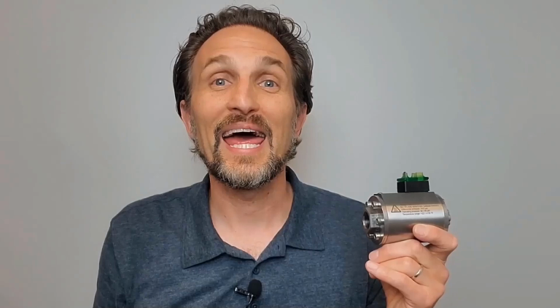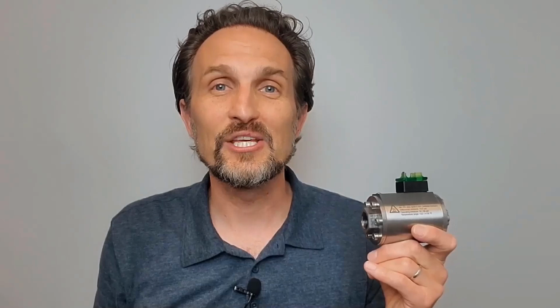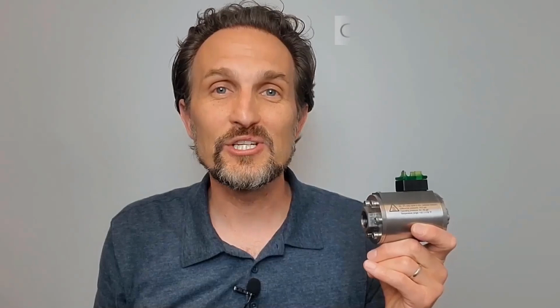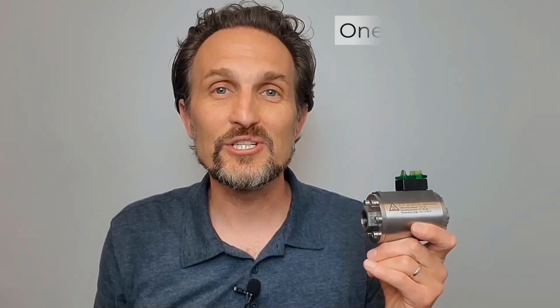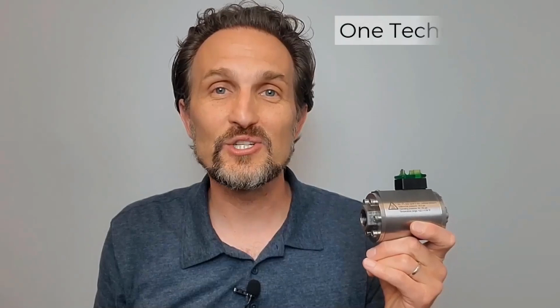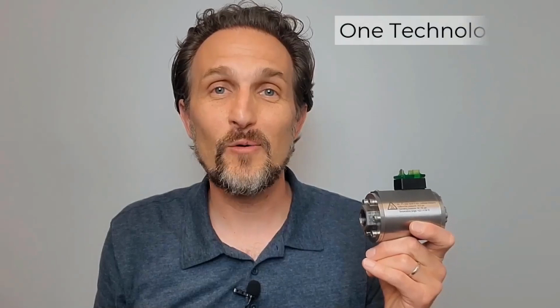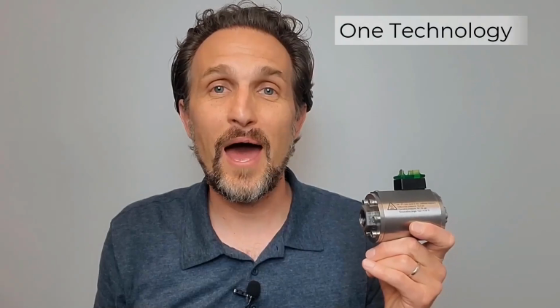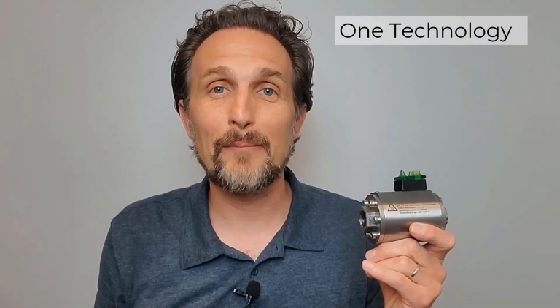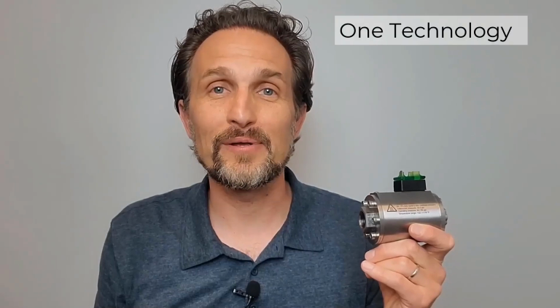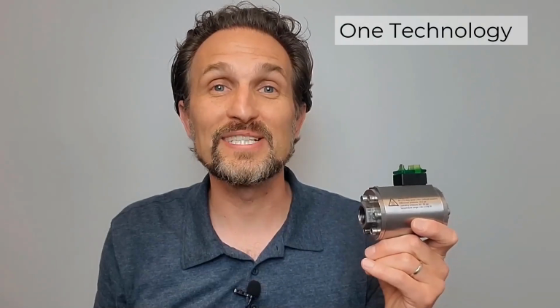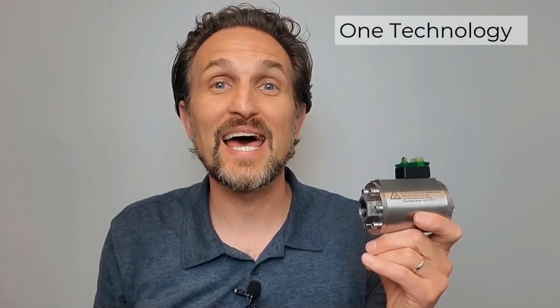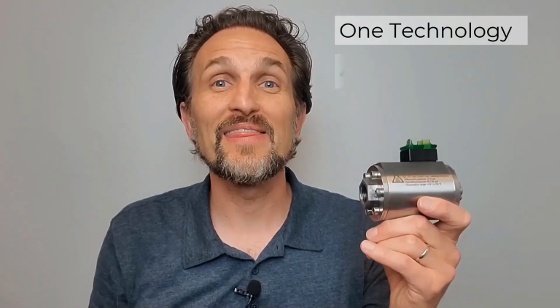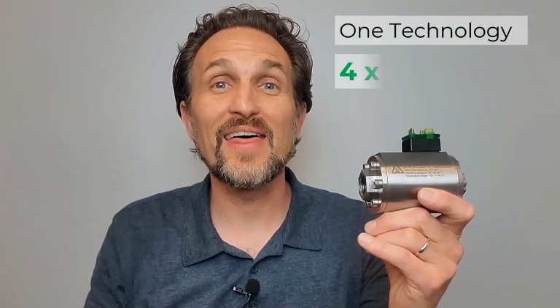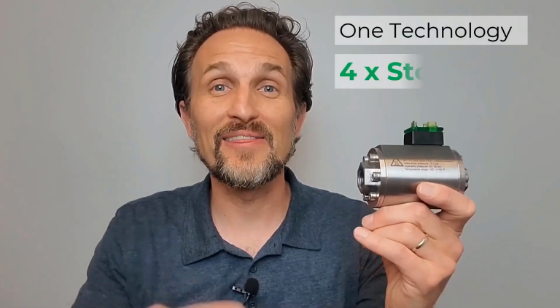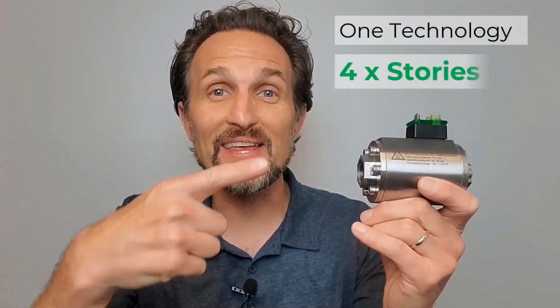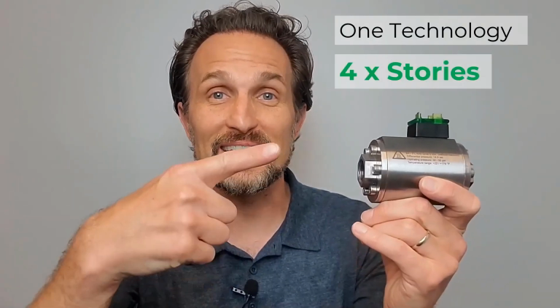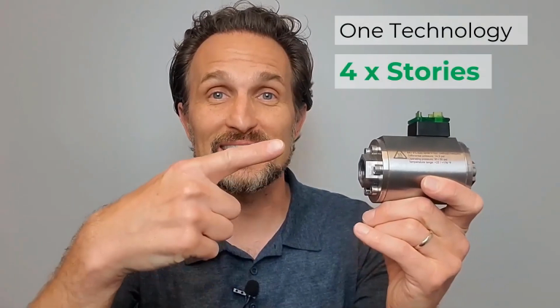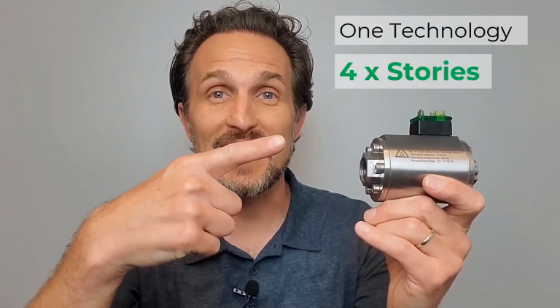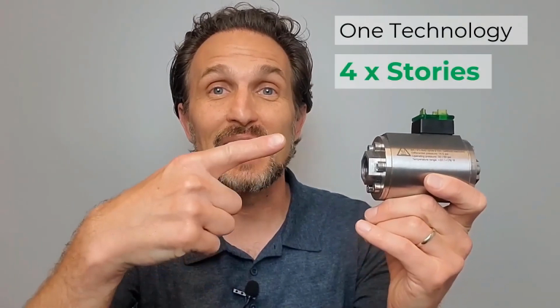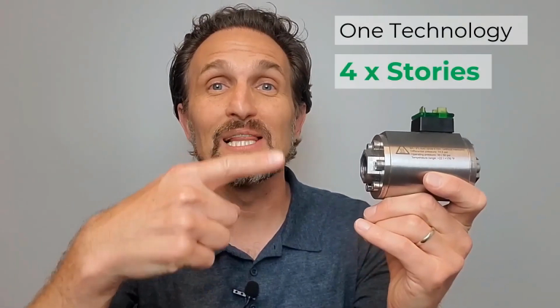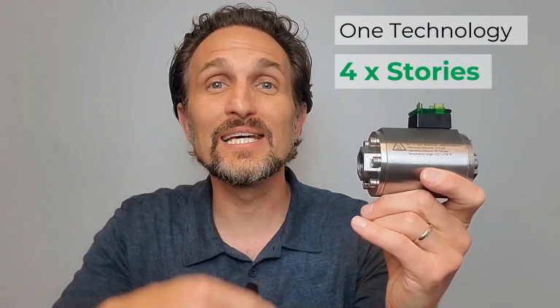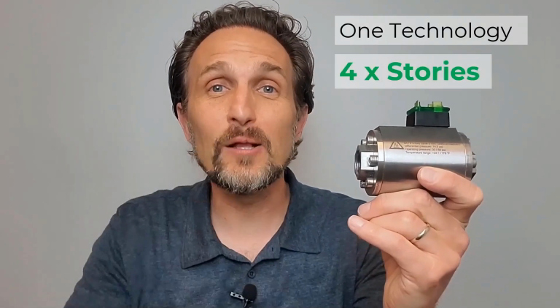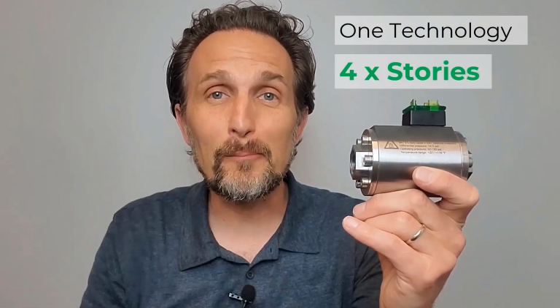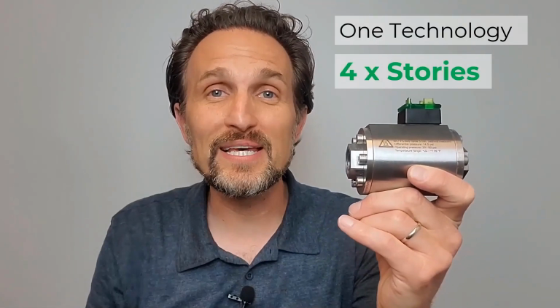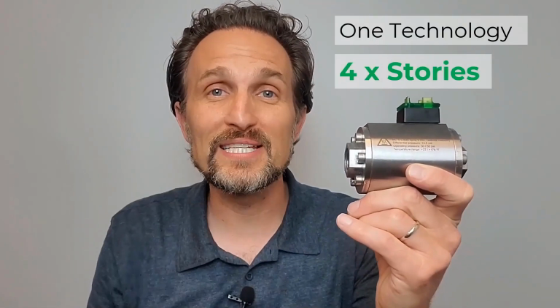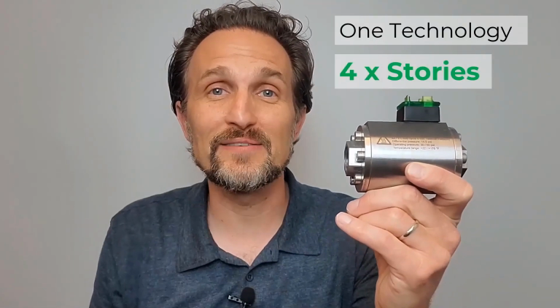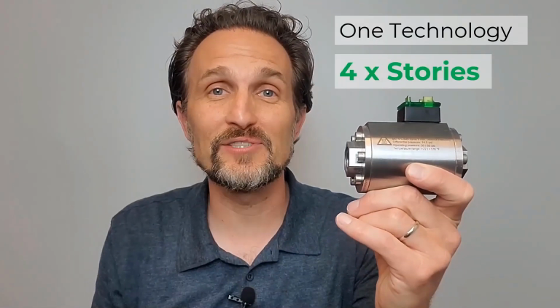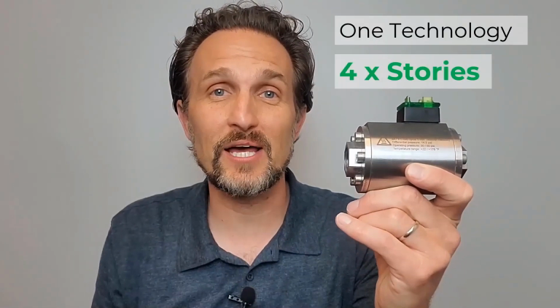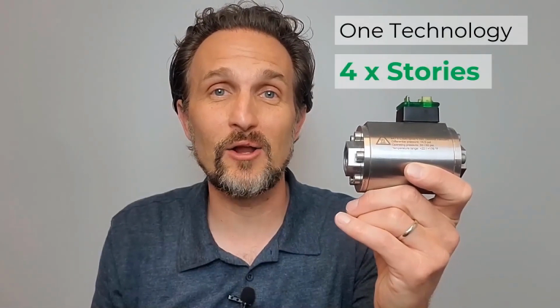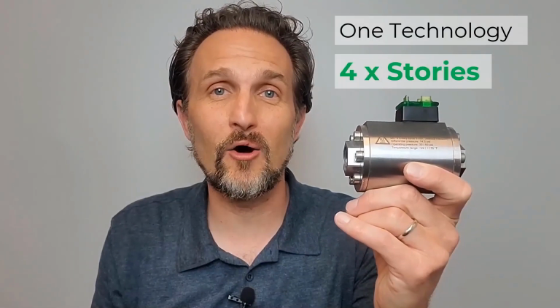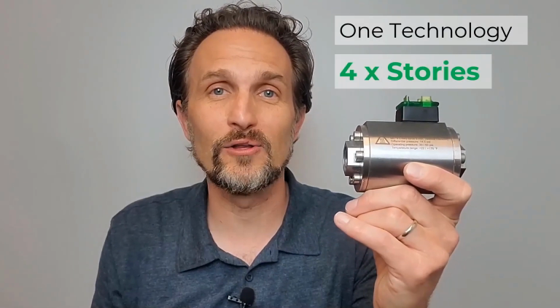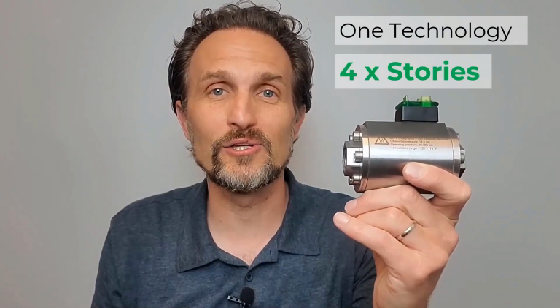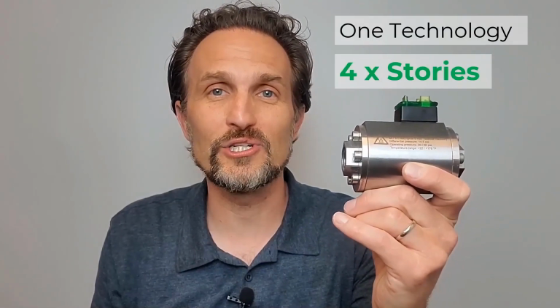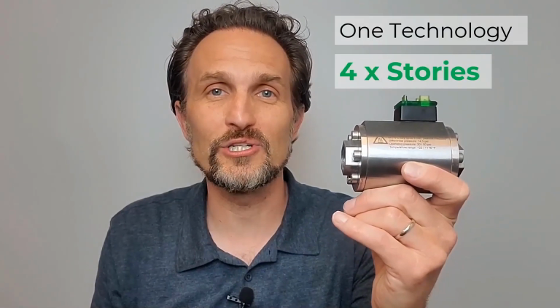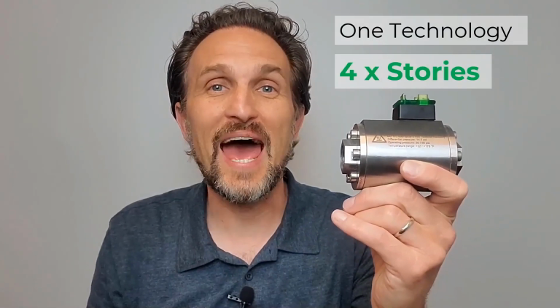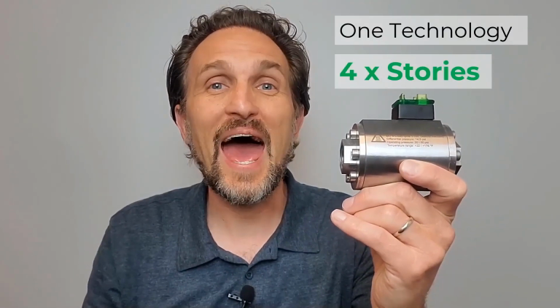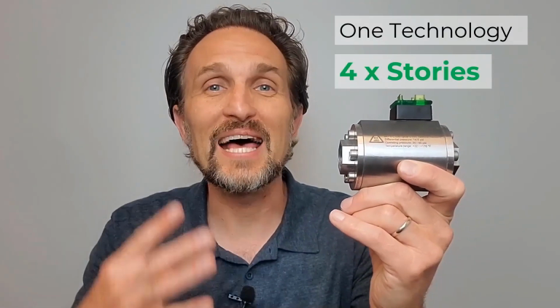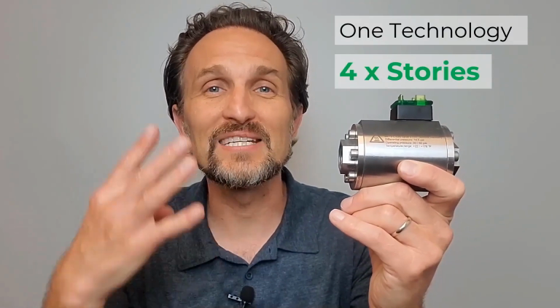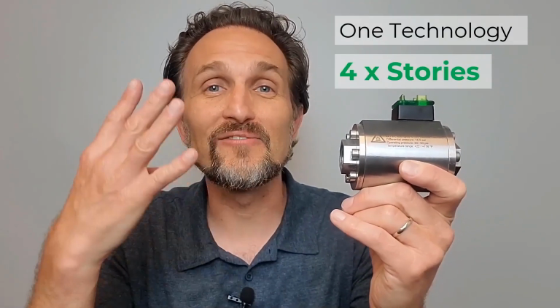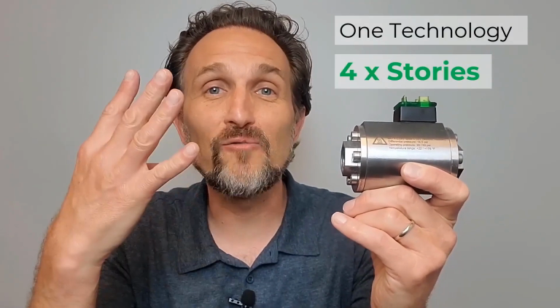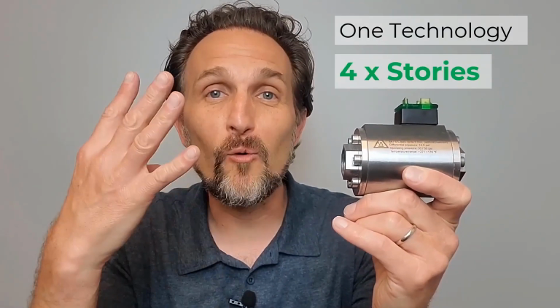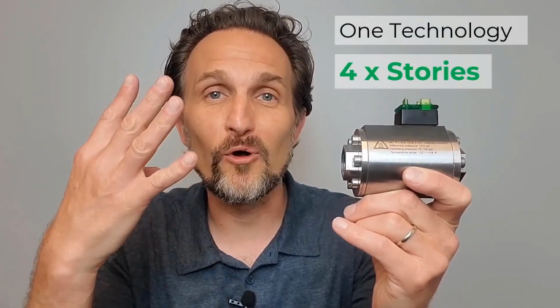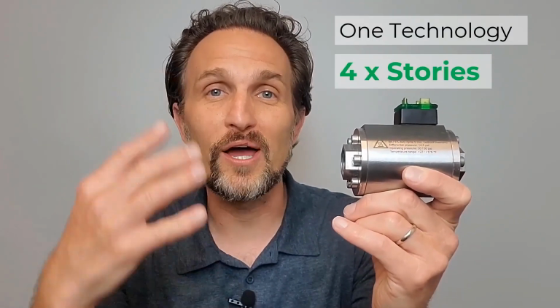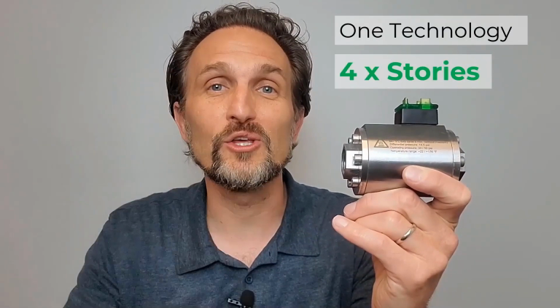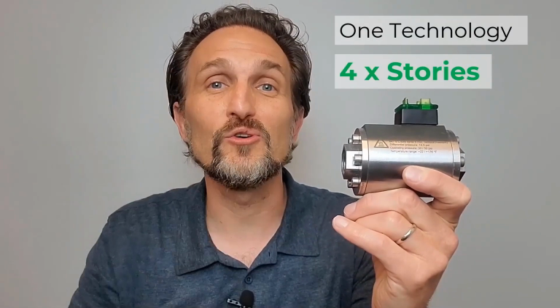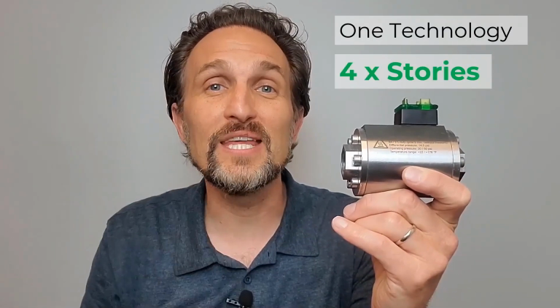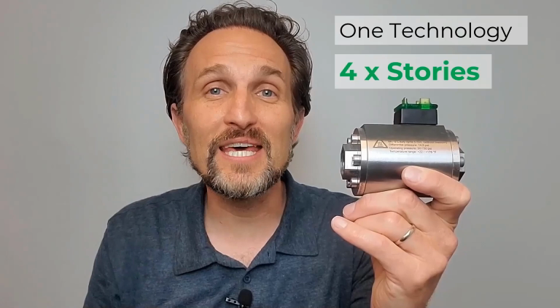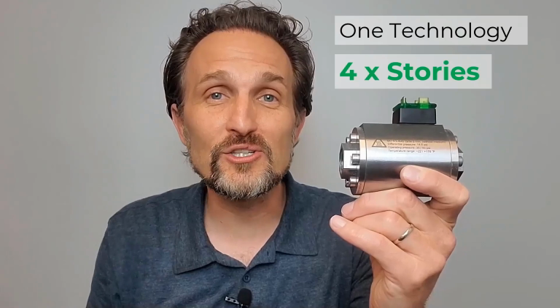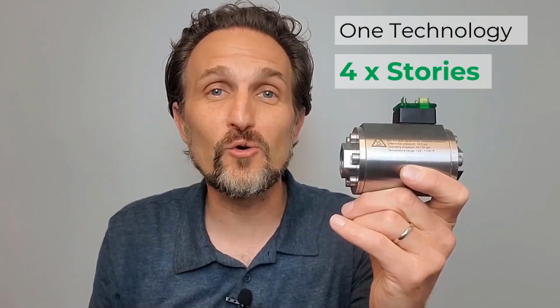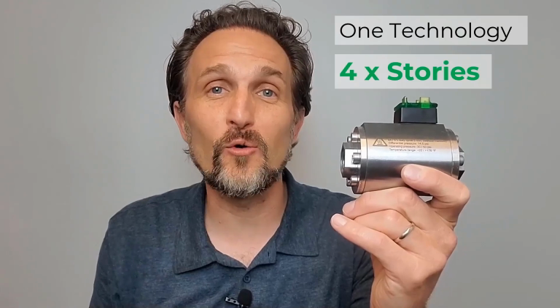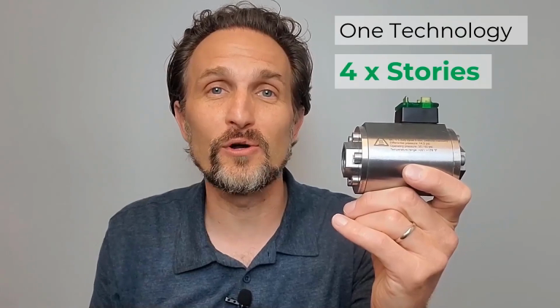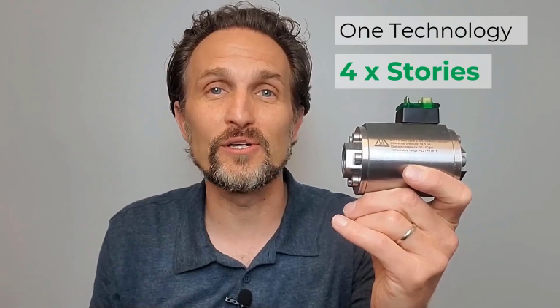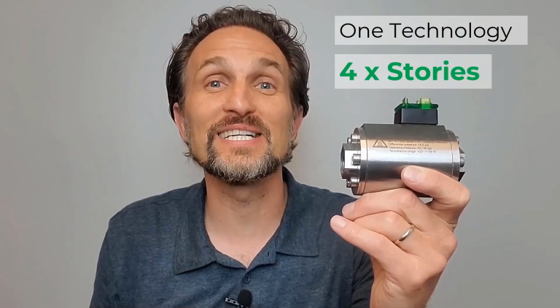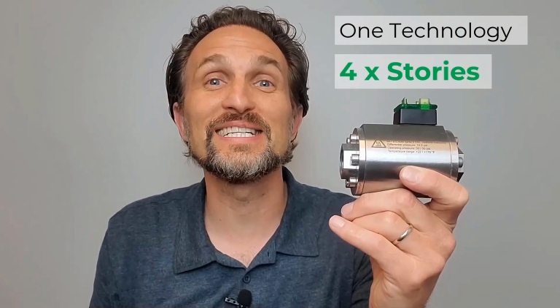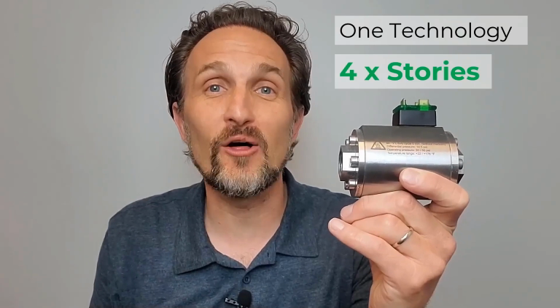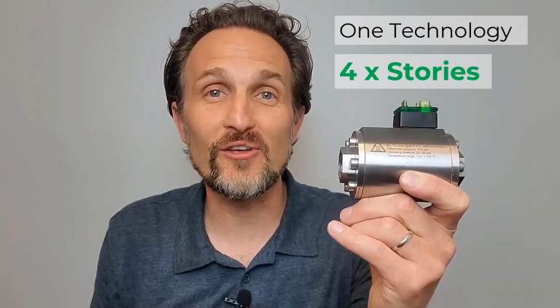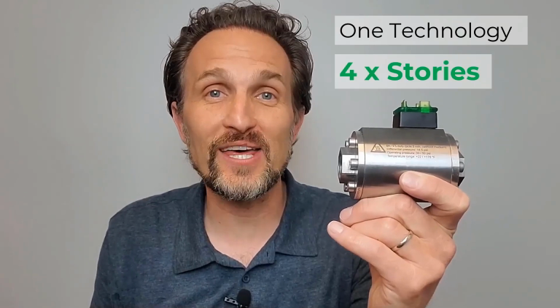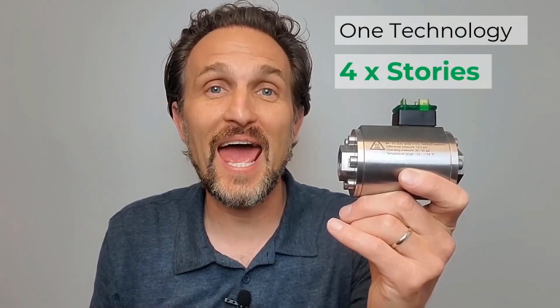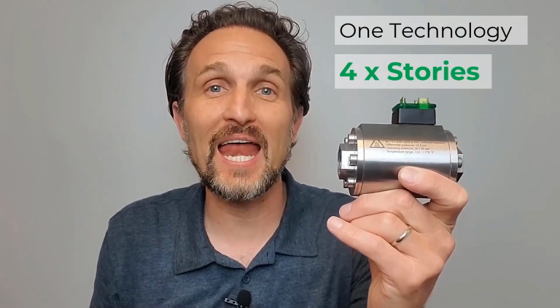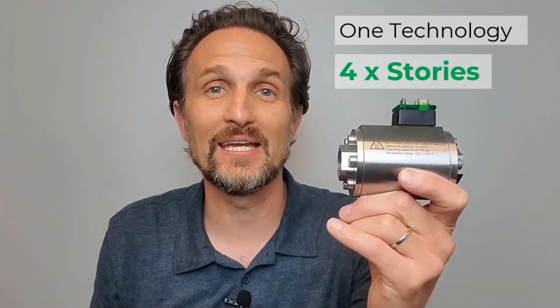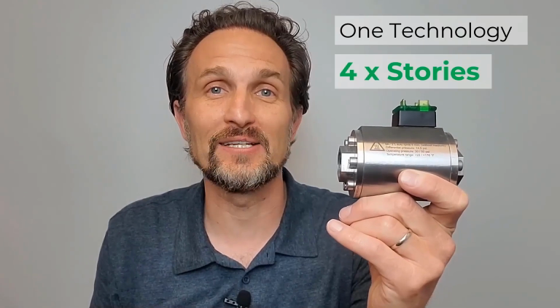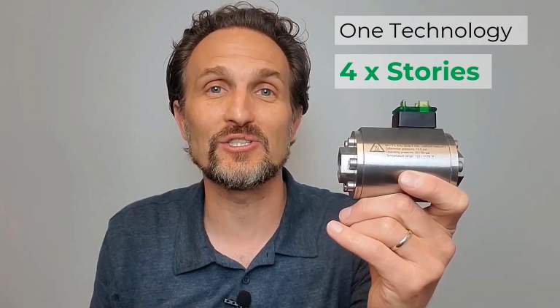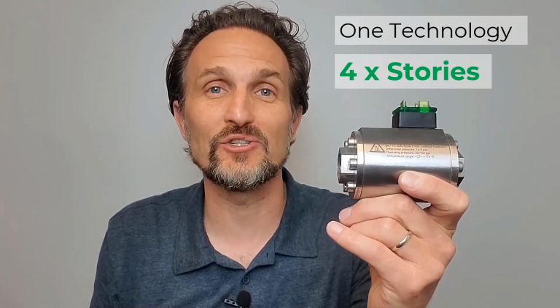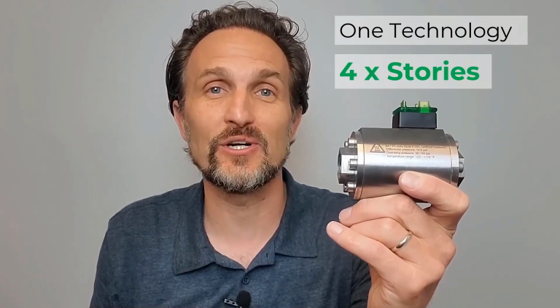It just so happens that this little piece of technology has four unique stories to tell the can industry.